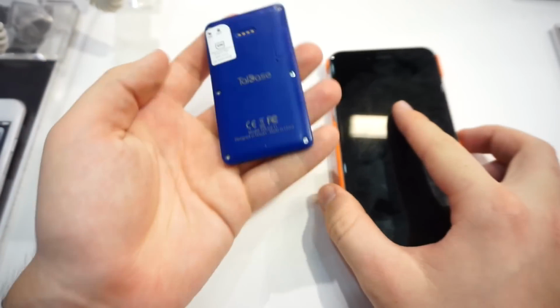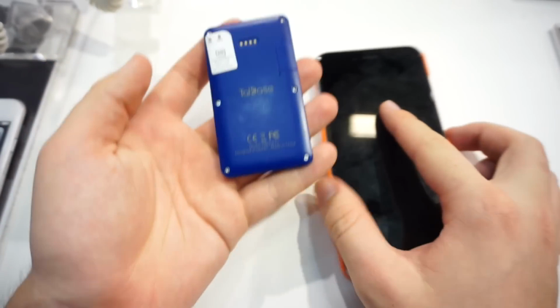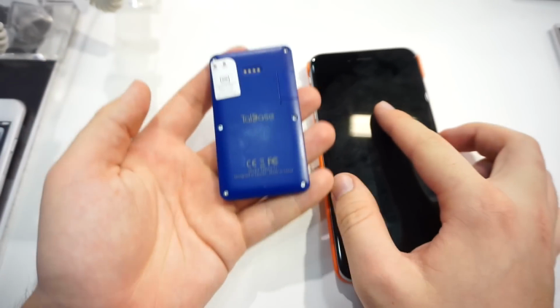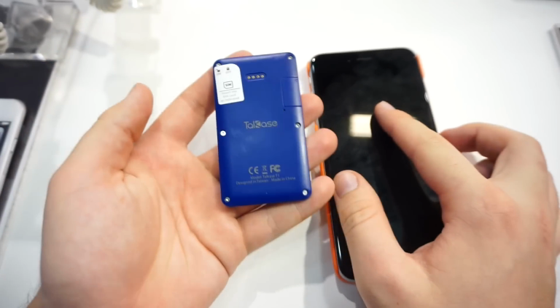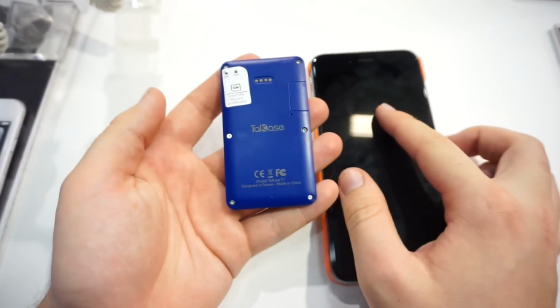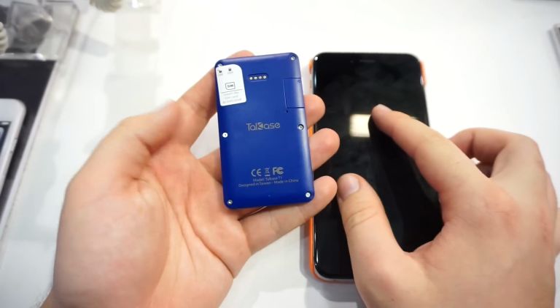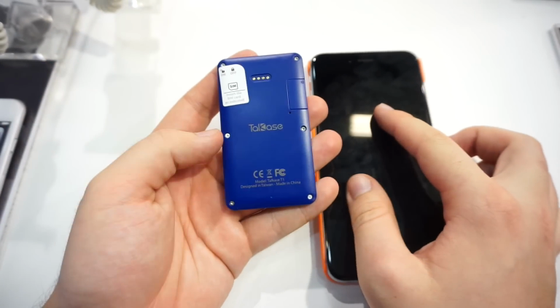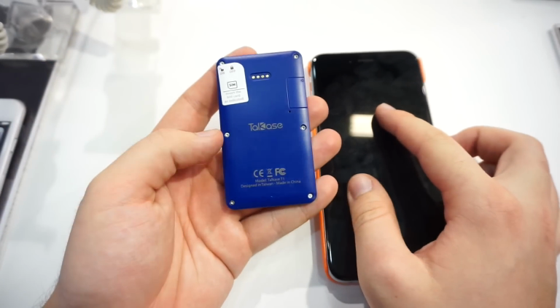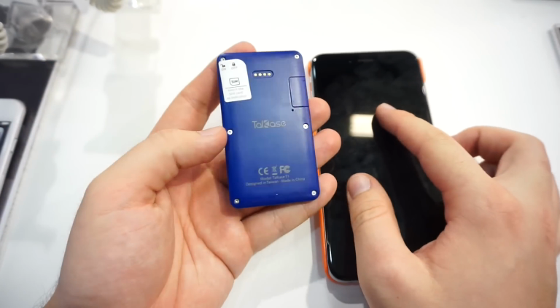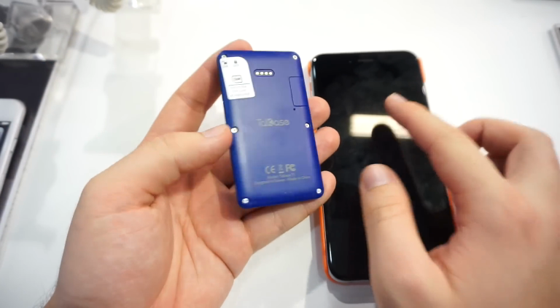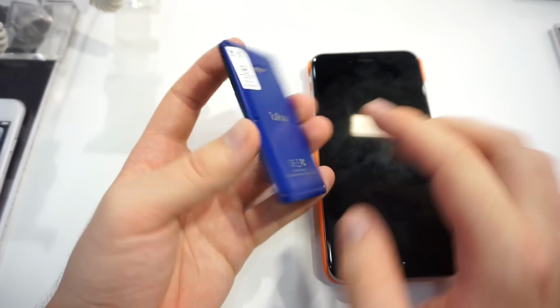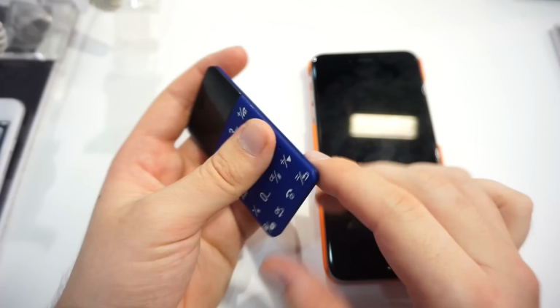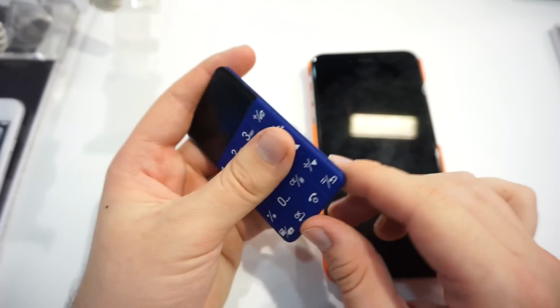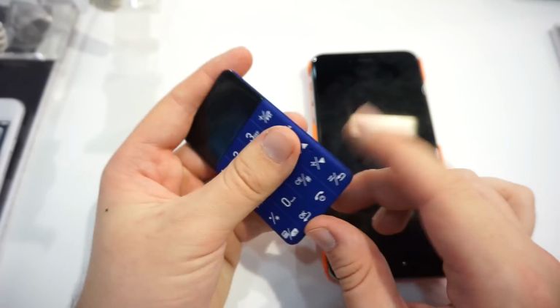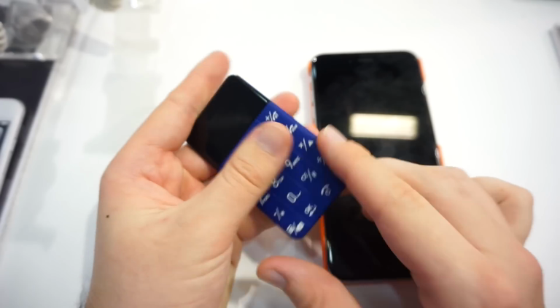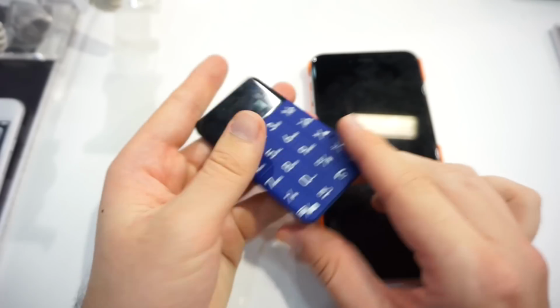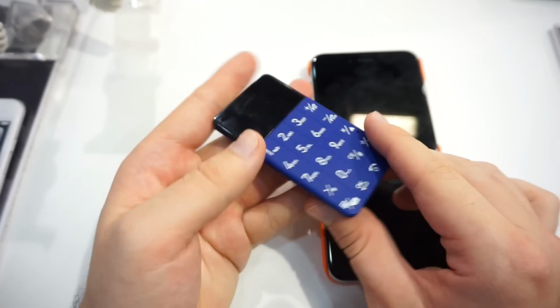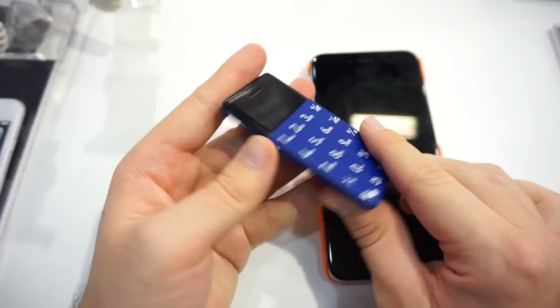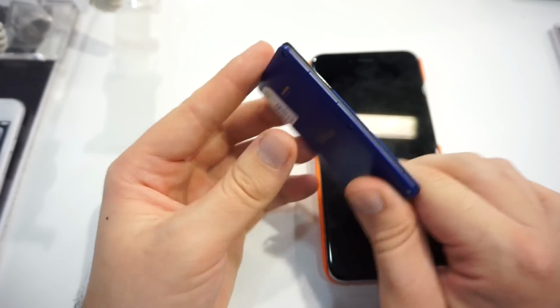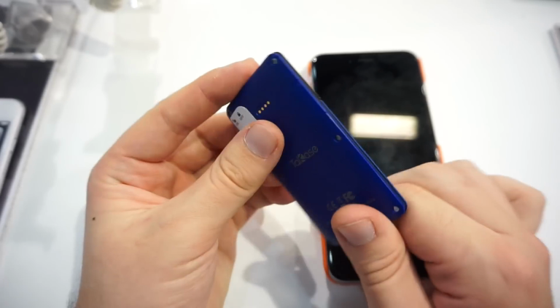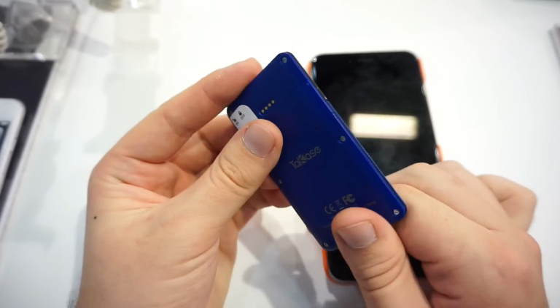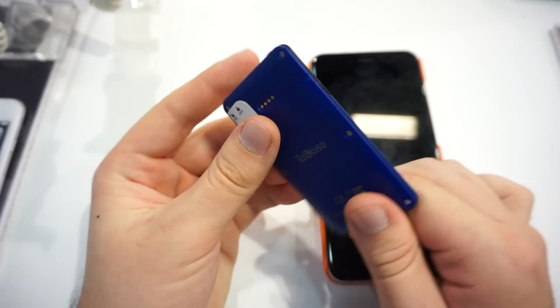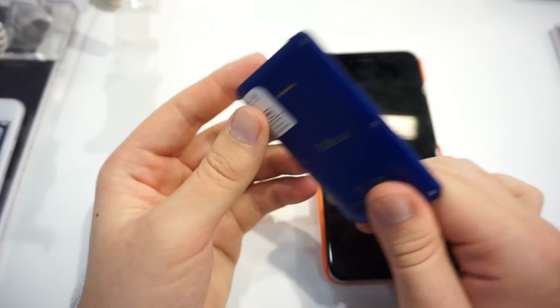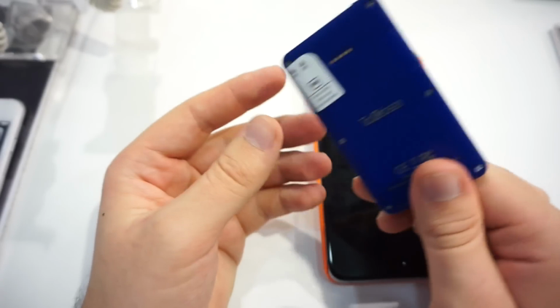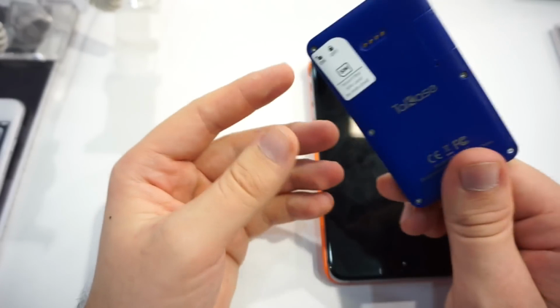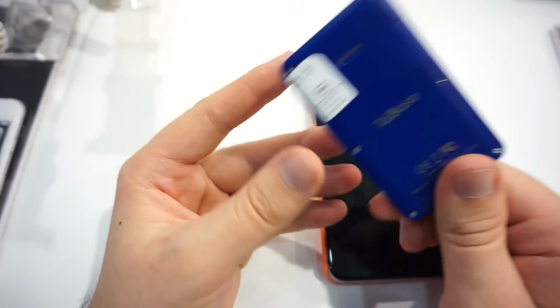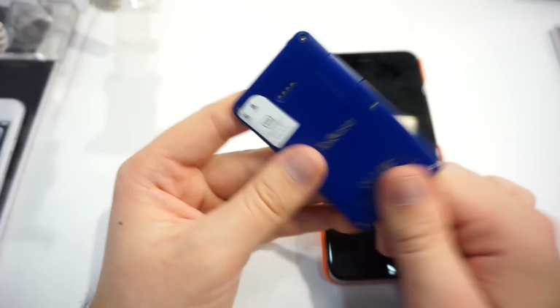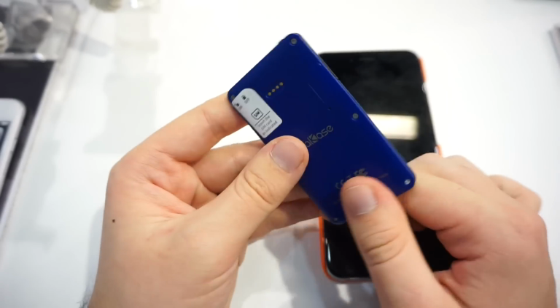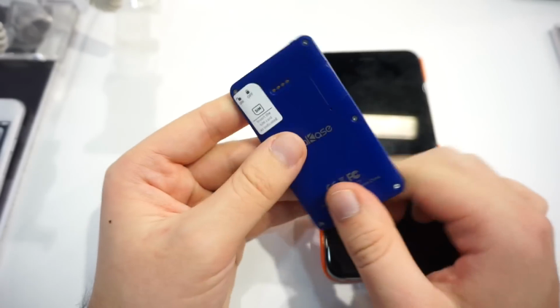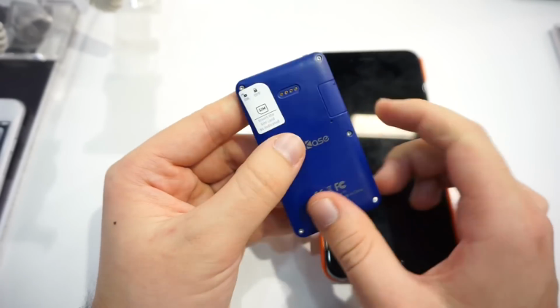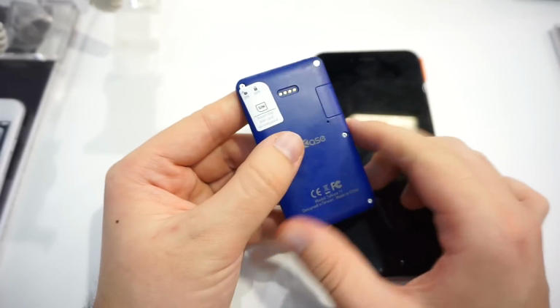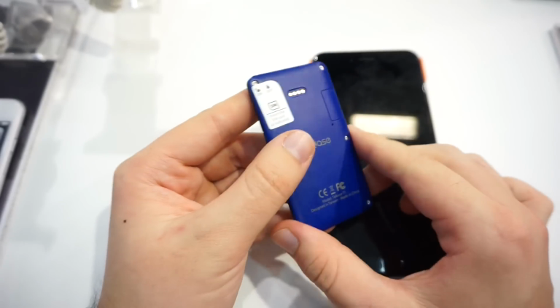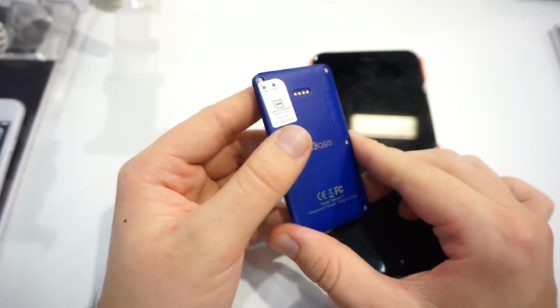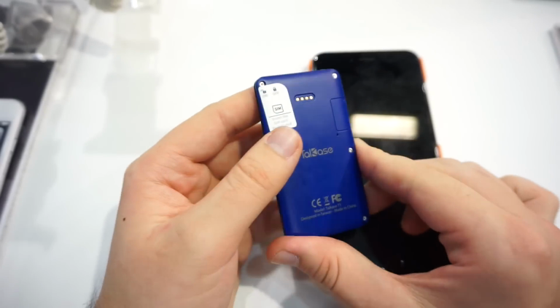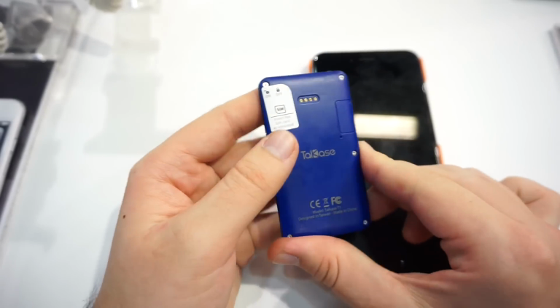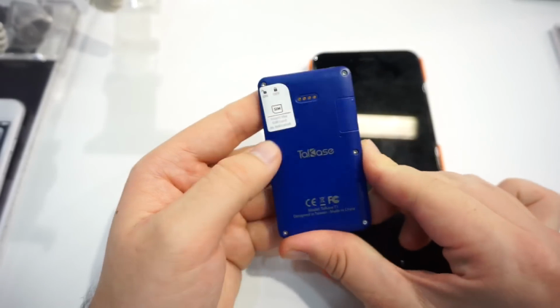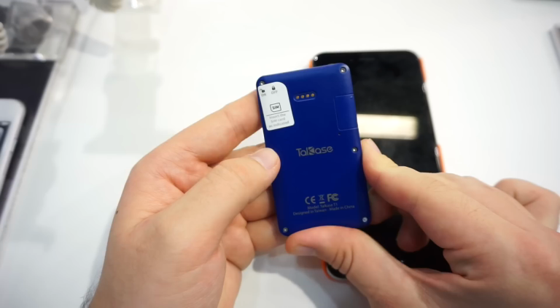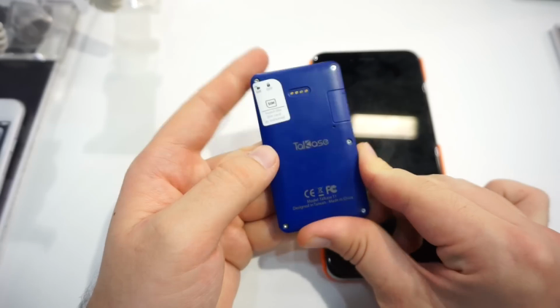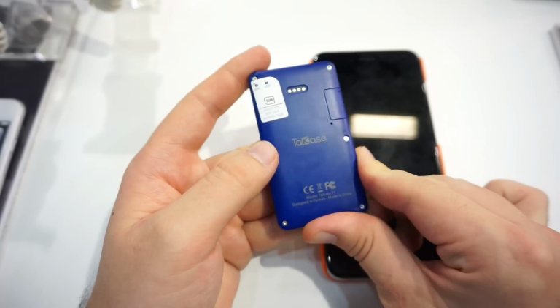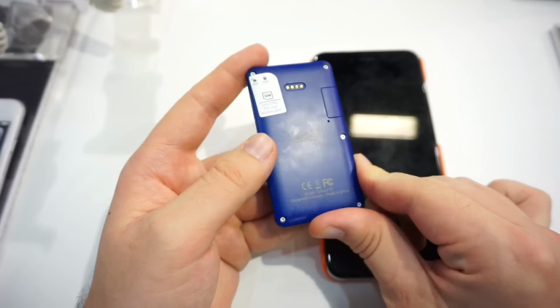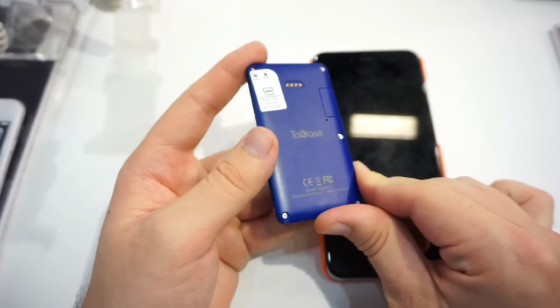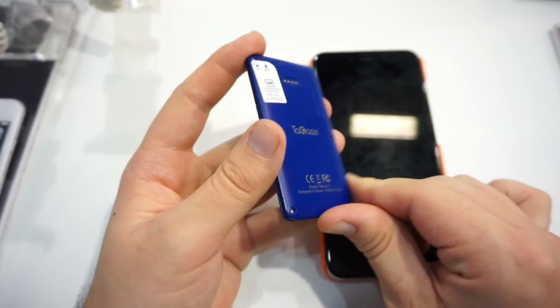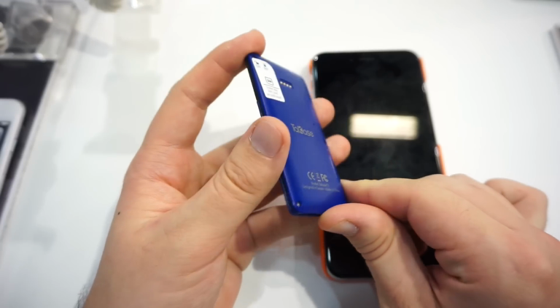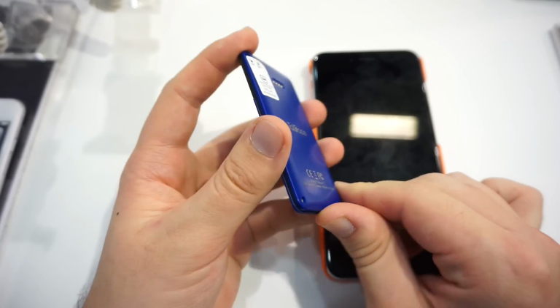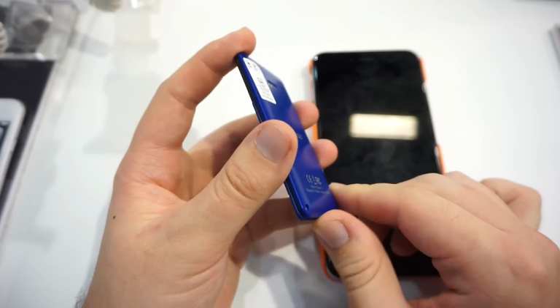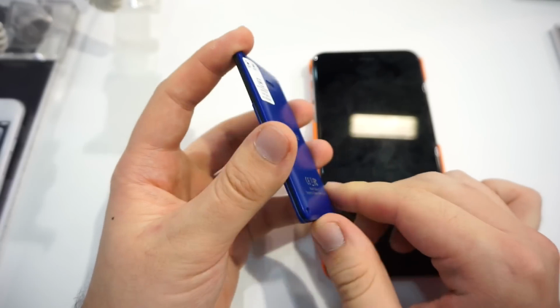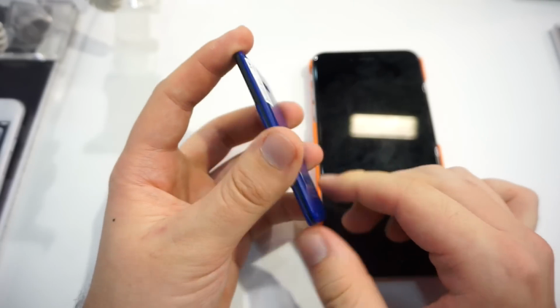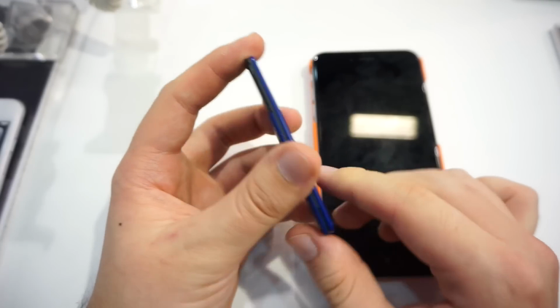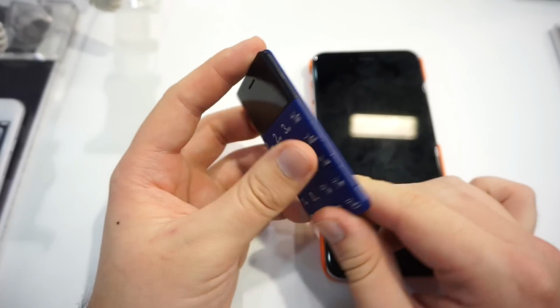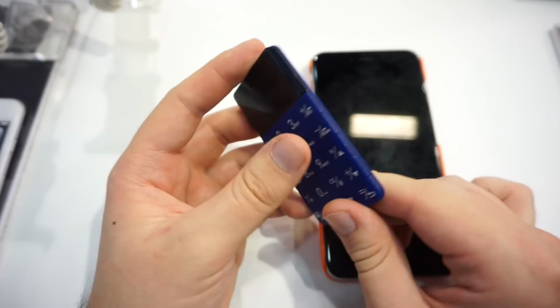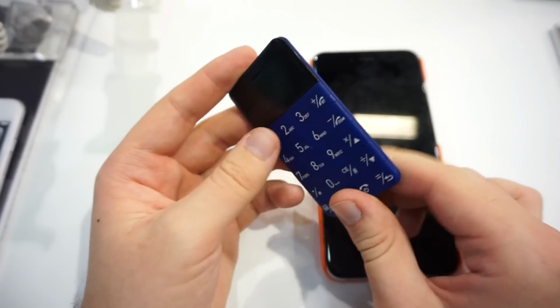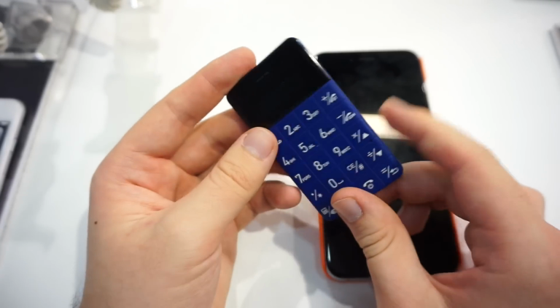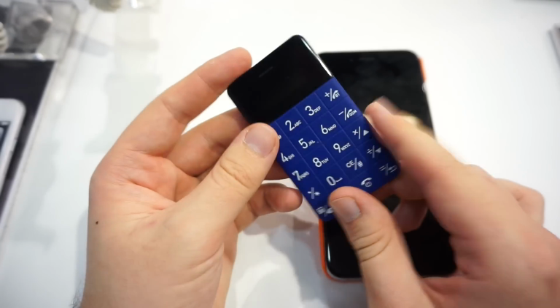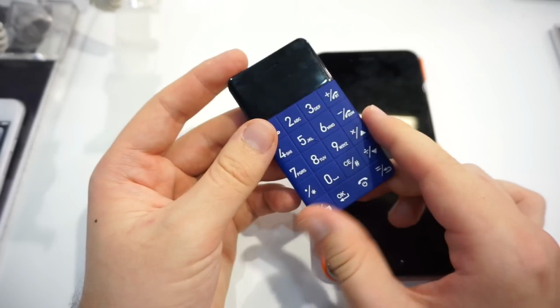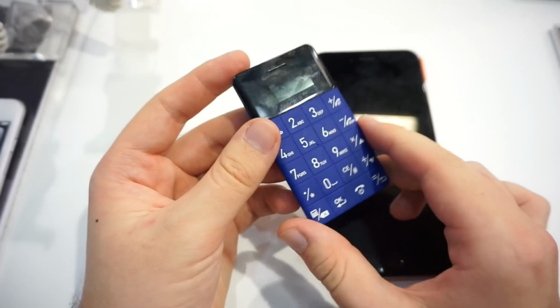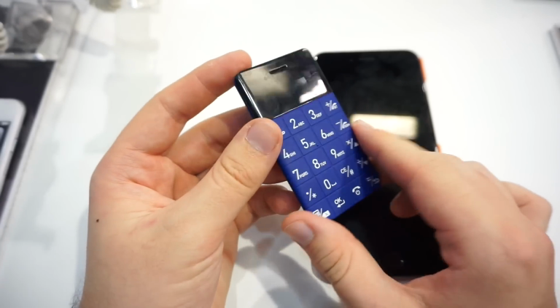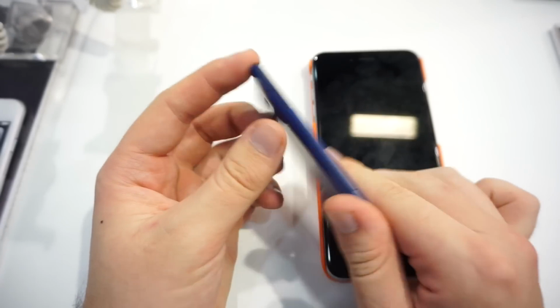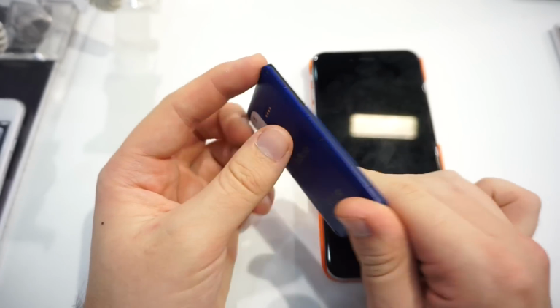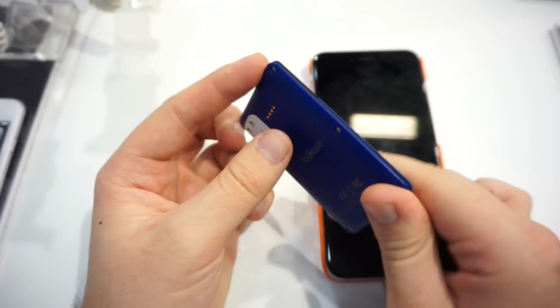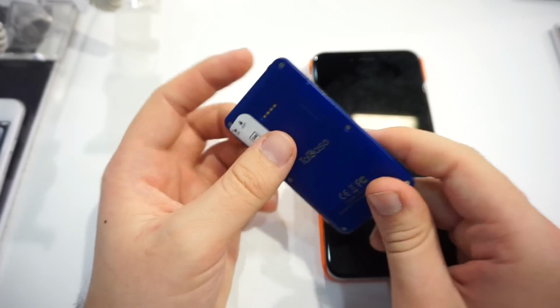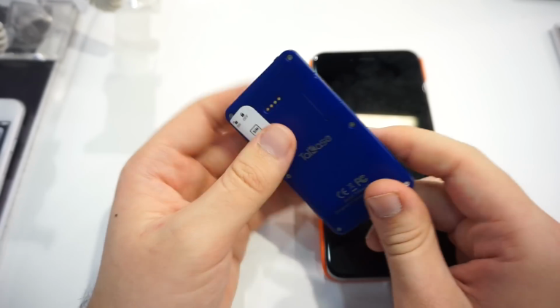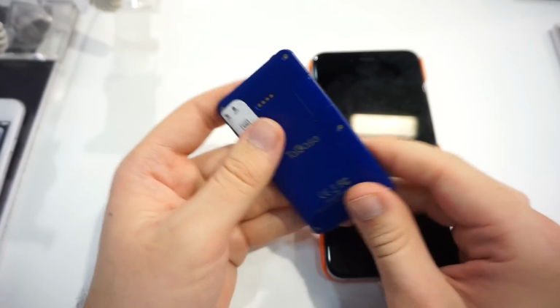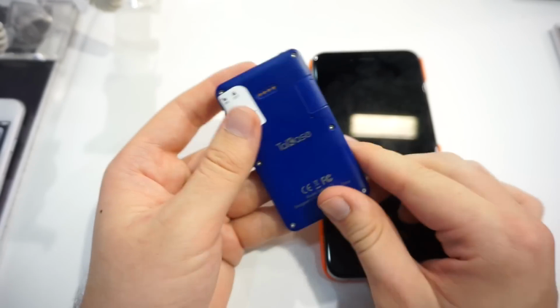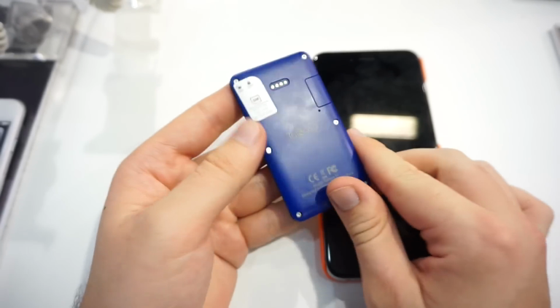This is pretty crazy here at Computex. Pricing will be at about 70 US dollars.